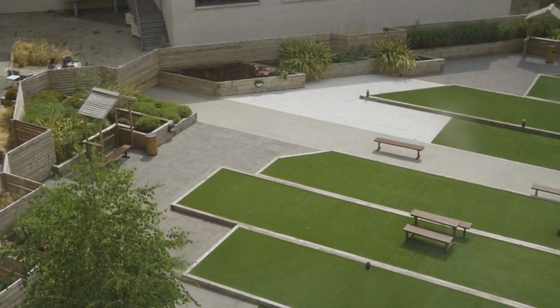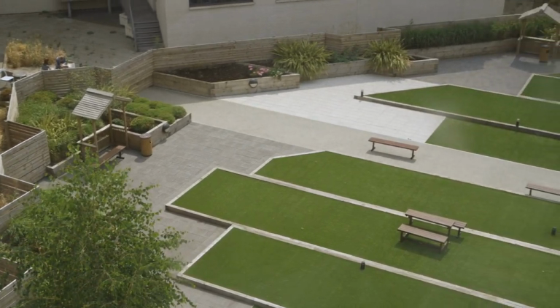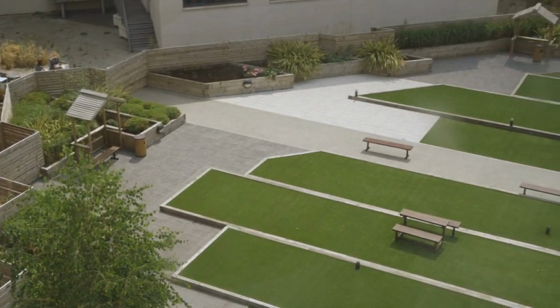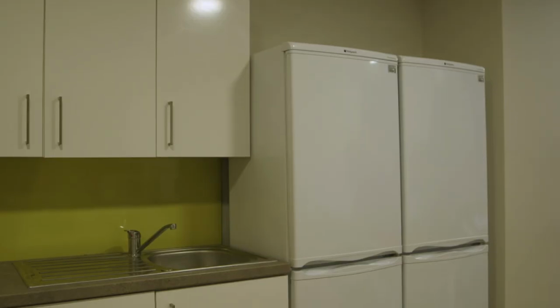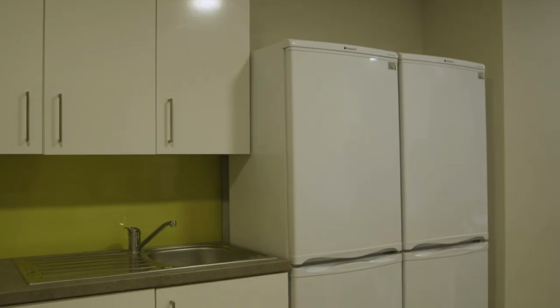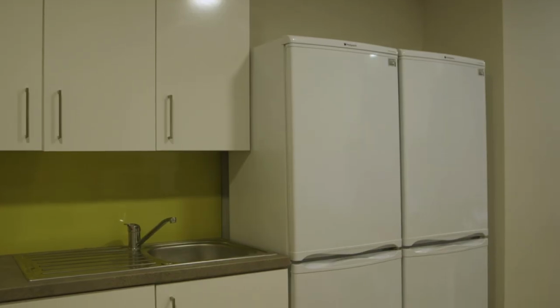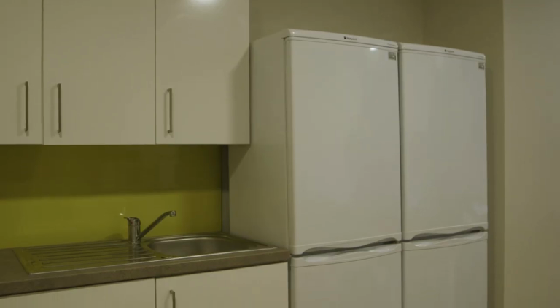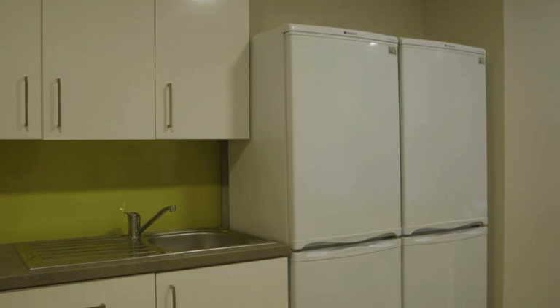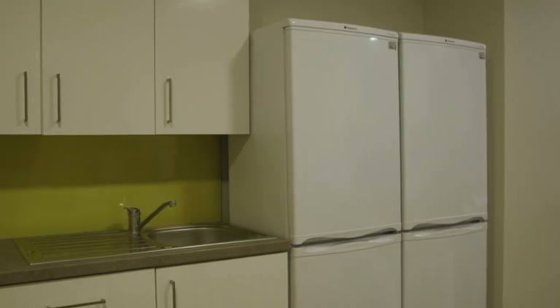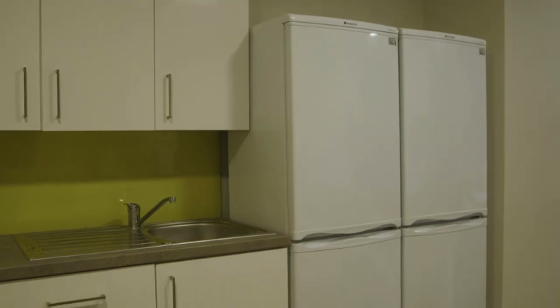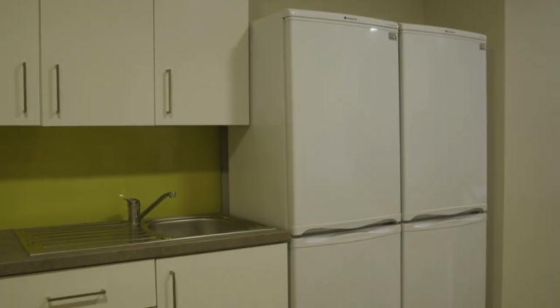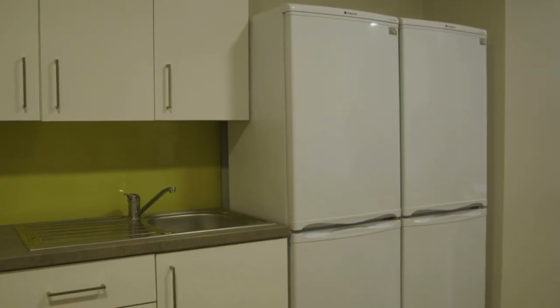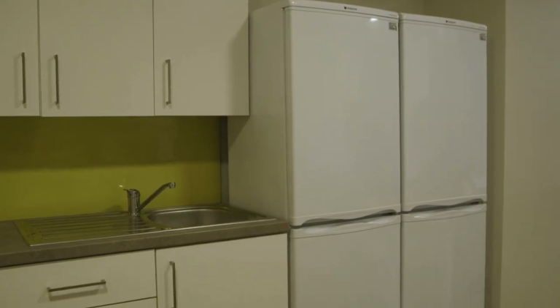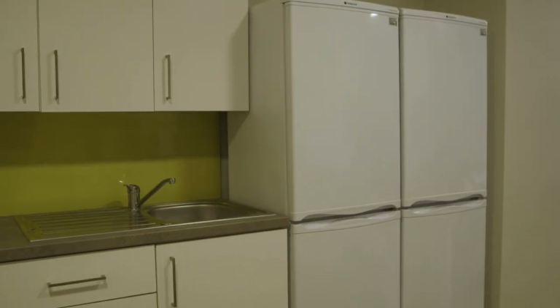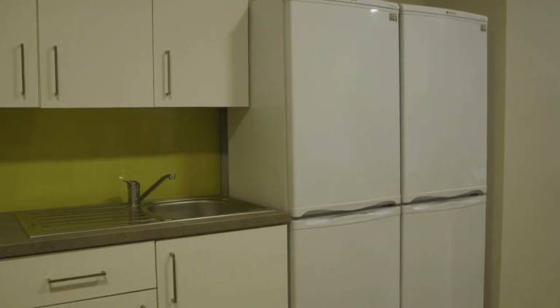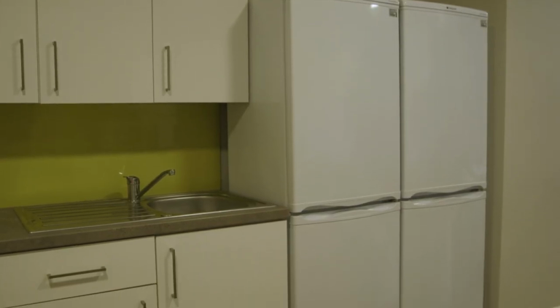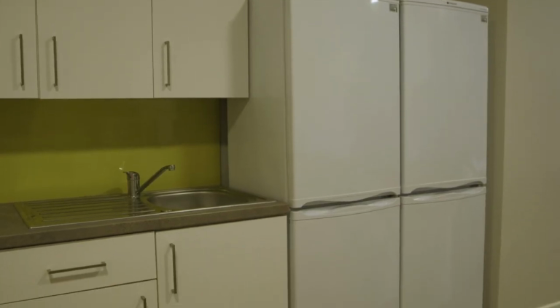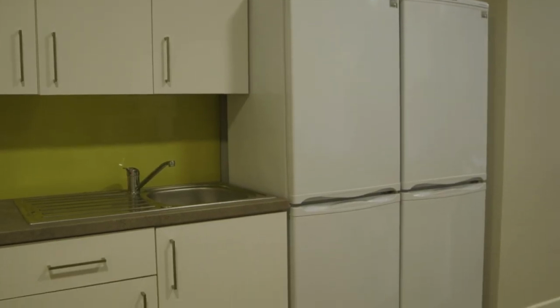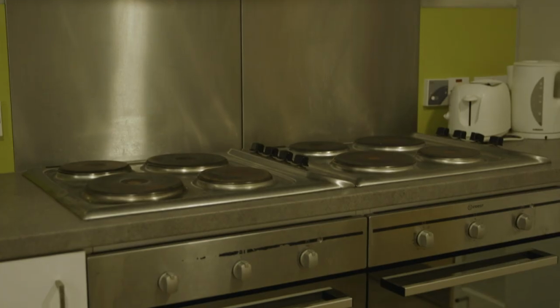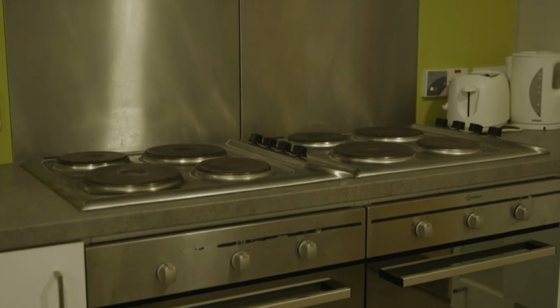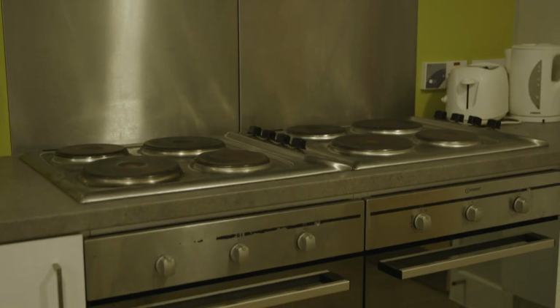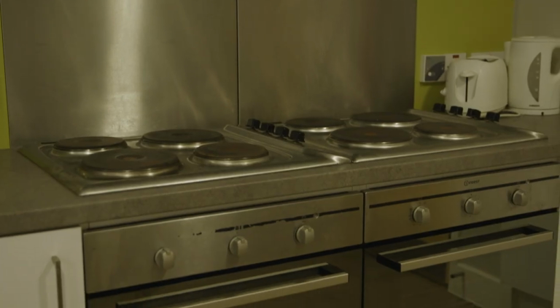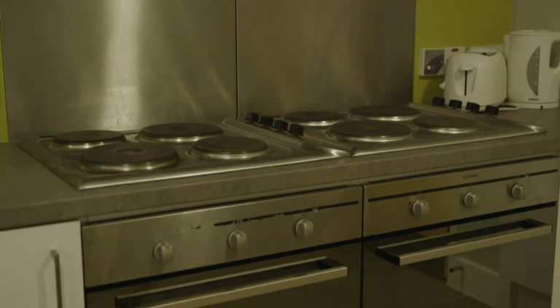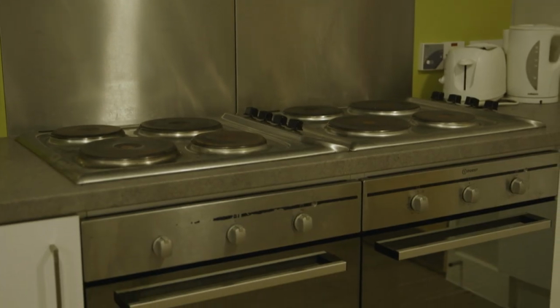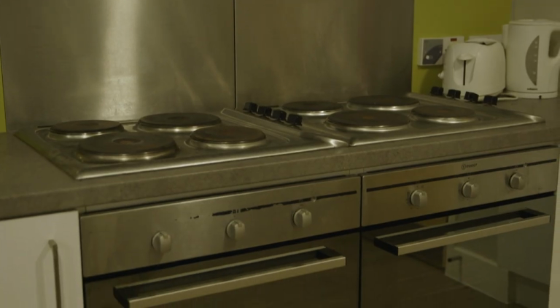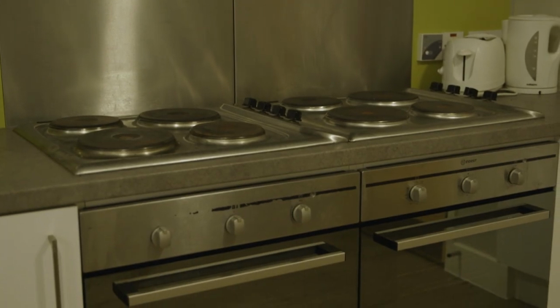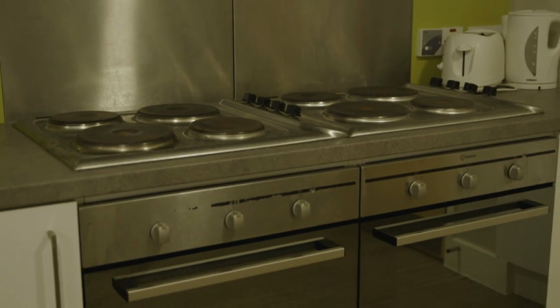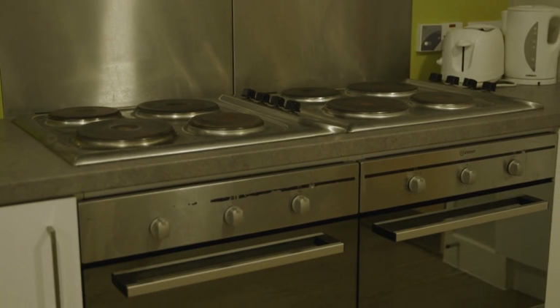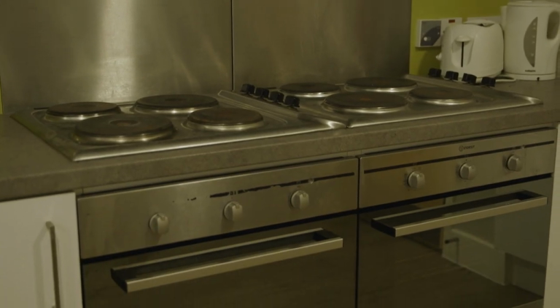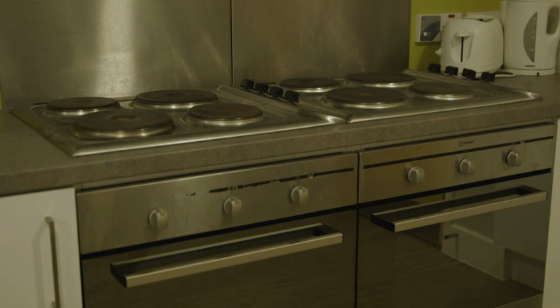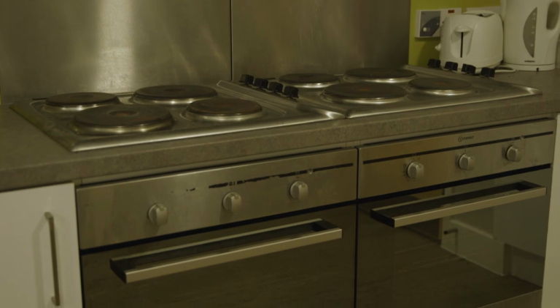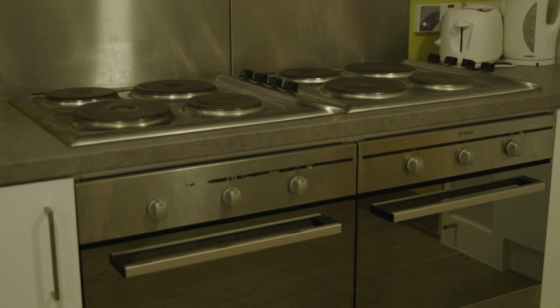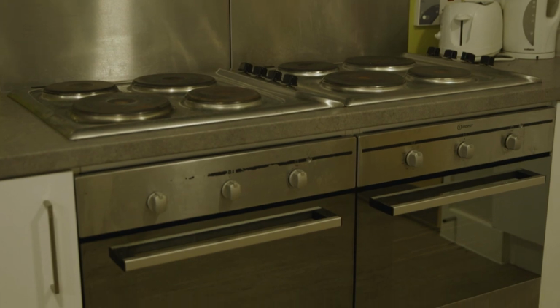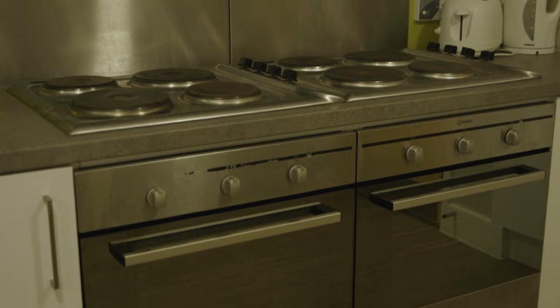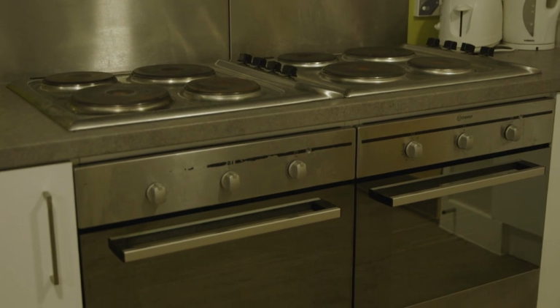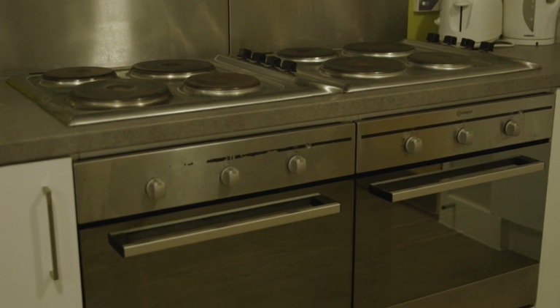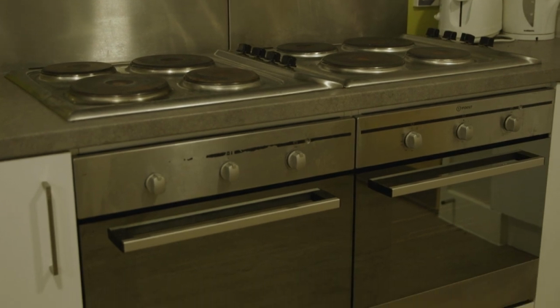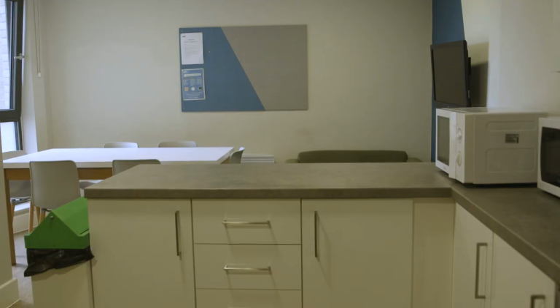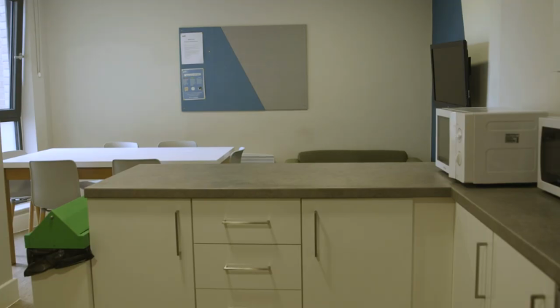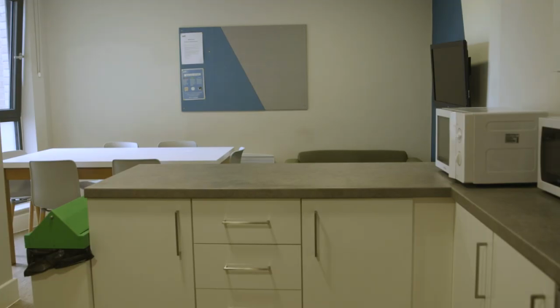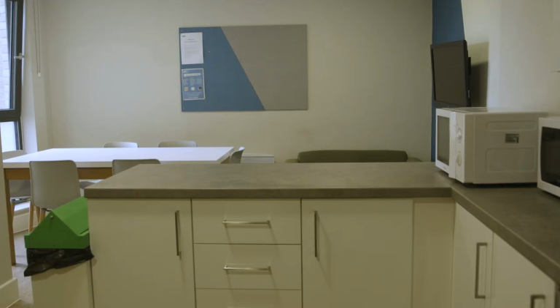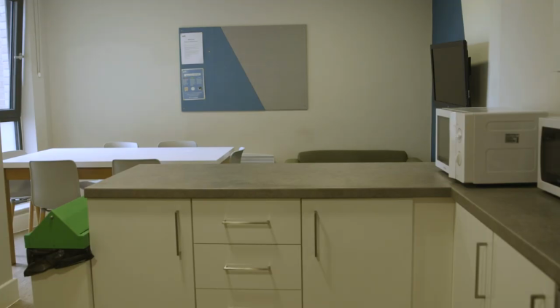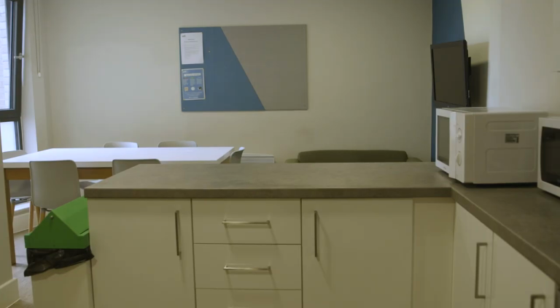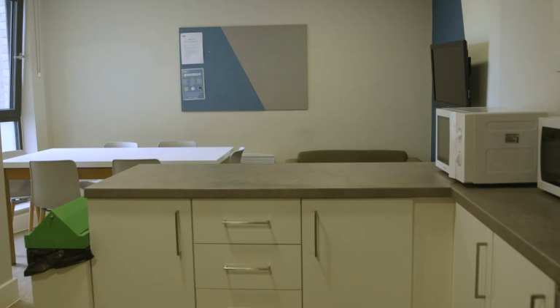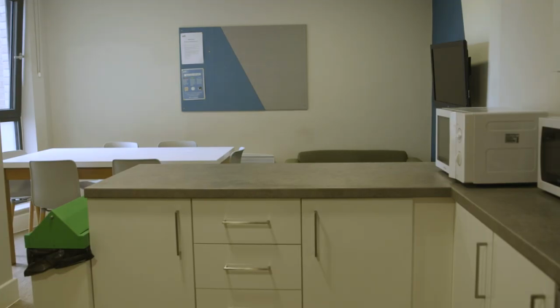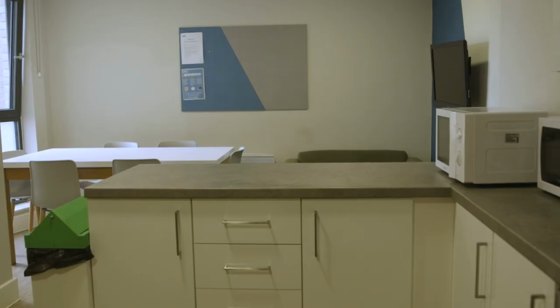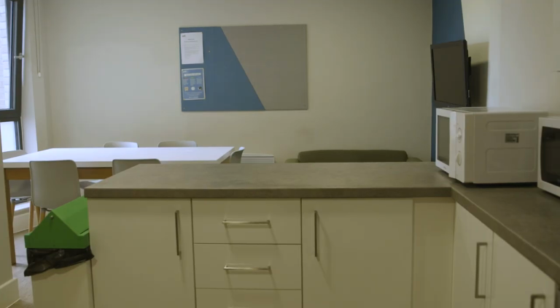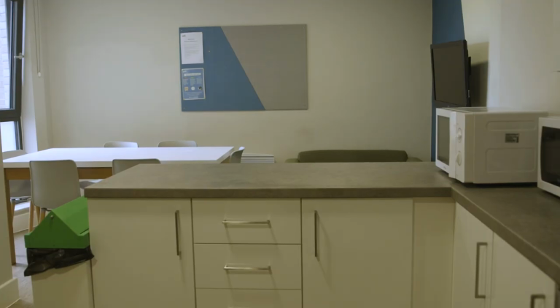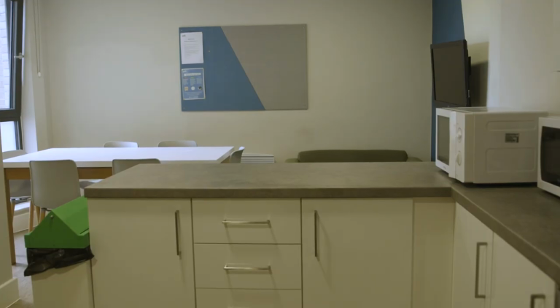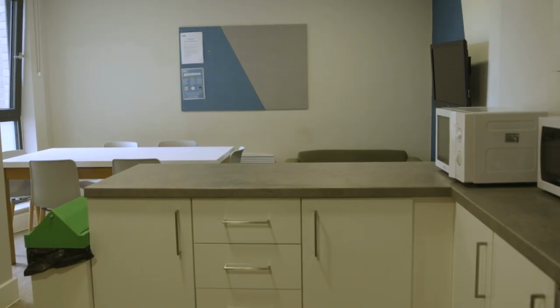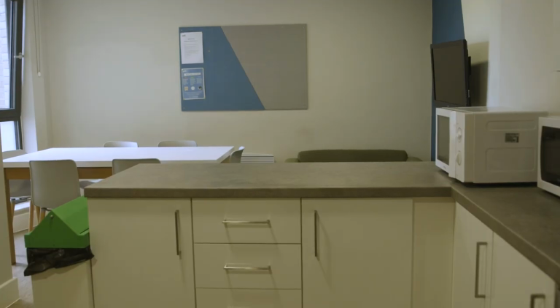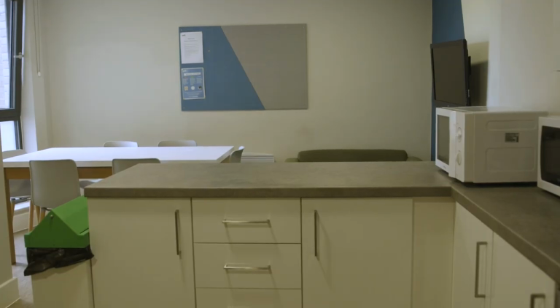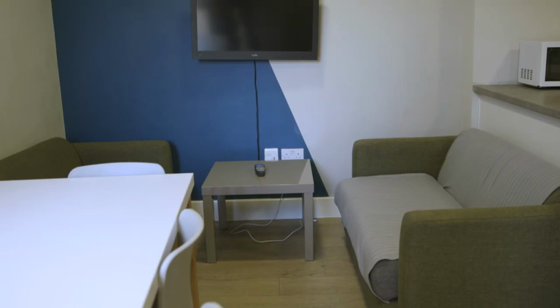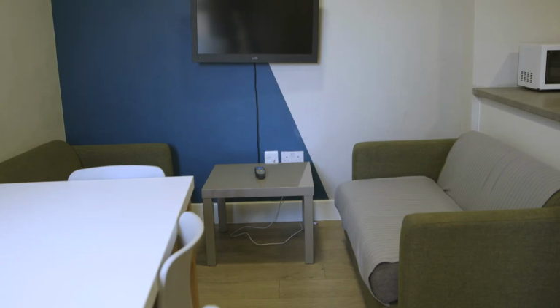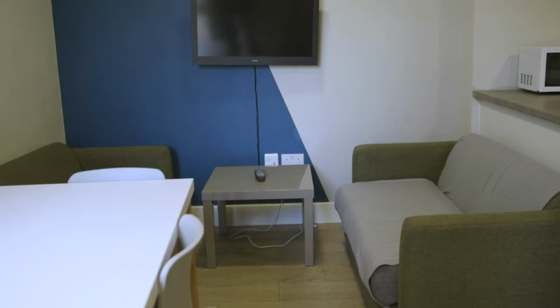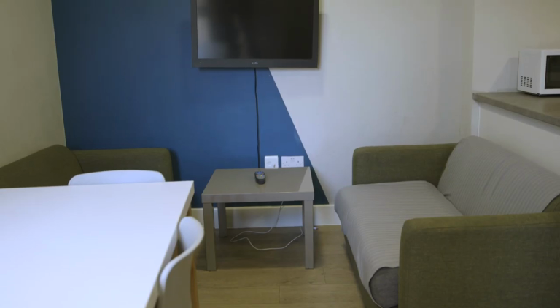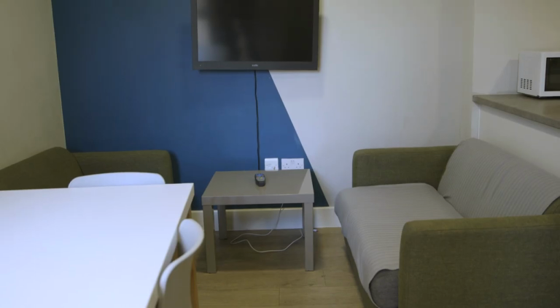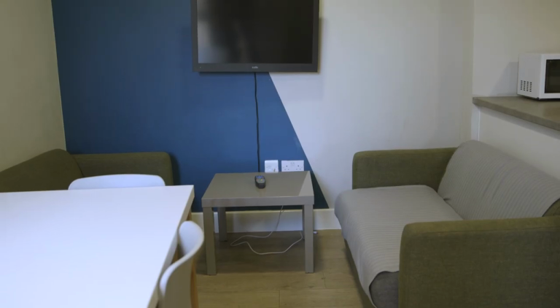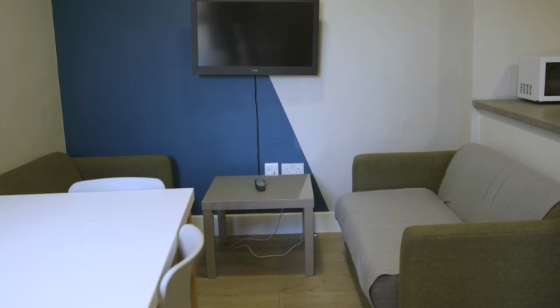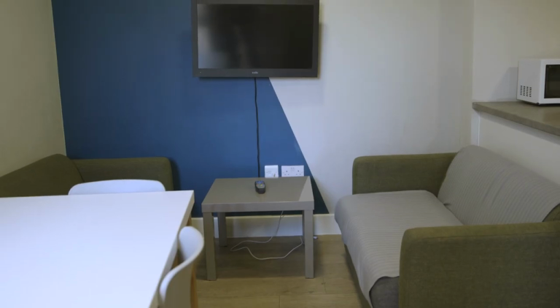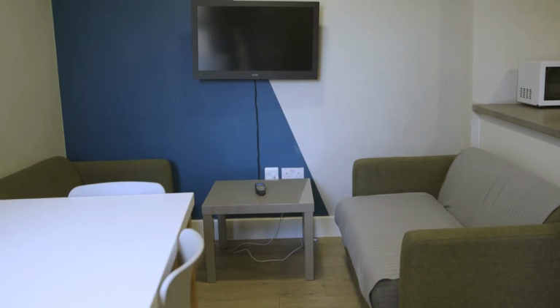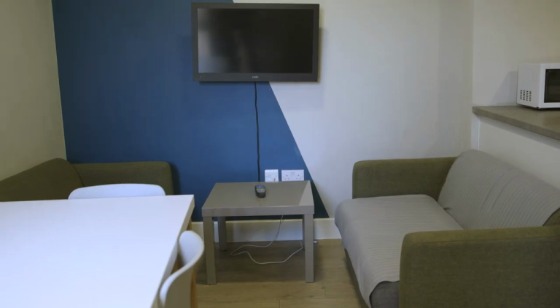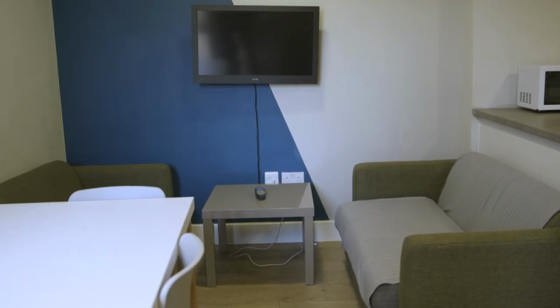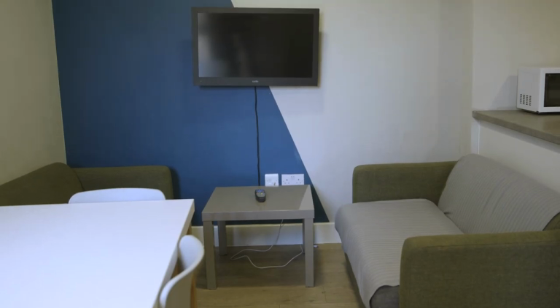I share a kitchen with six people — it ranges up to ten people. There's always enough space for everyone to be in there and cook at the same time.